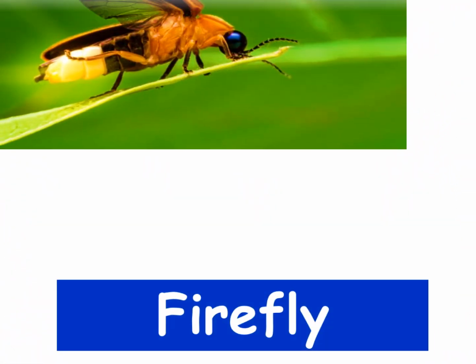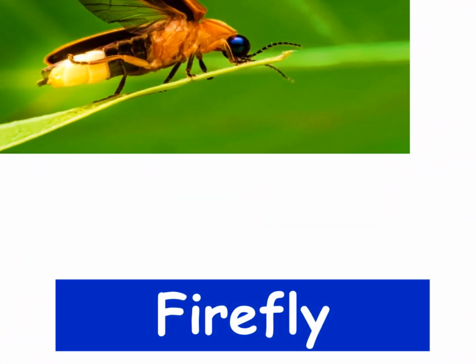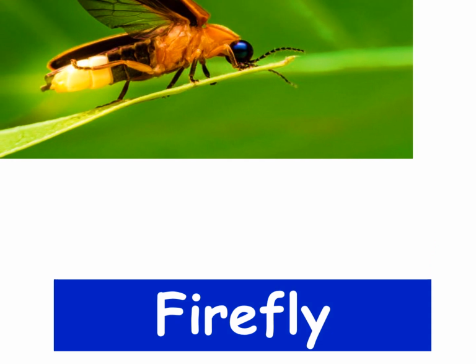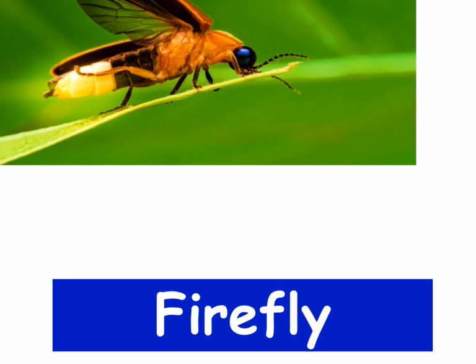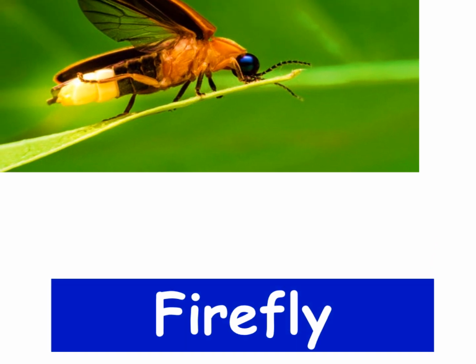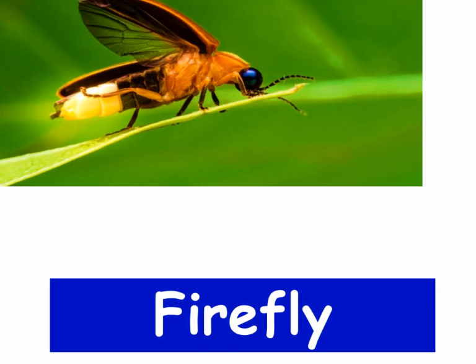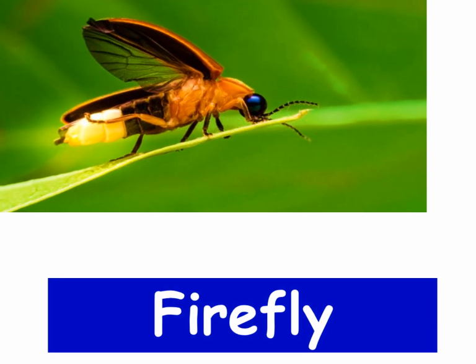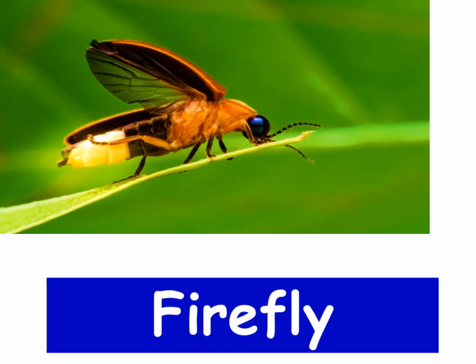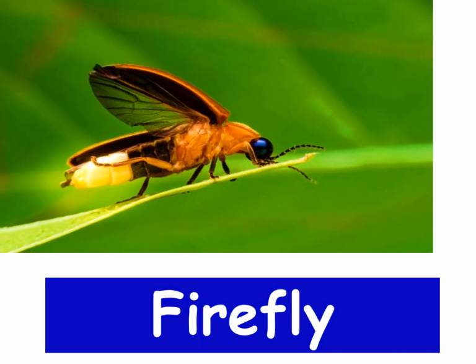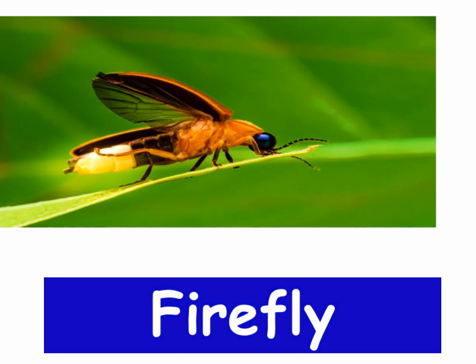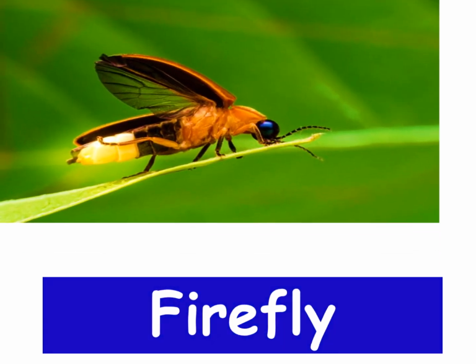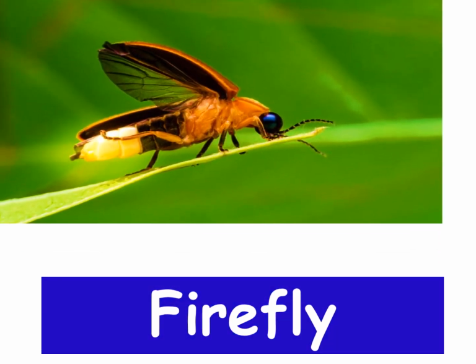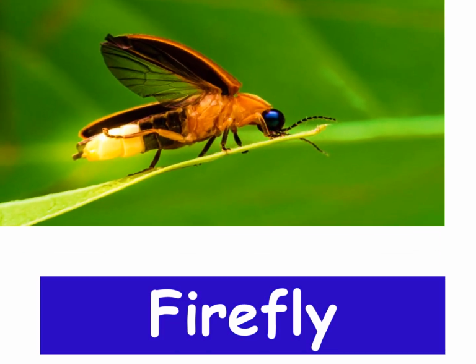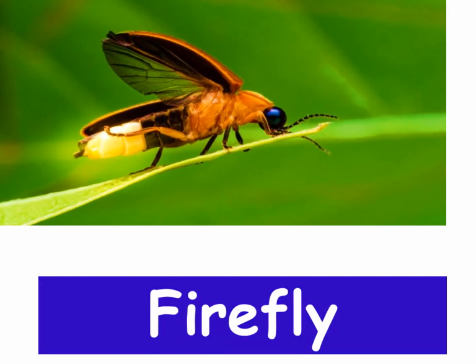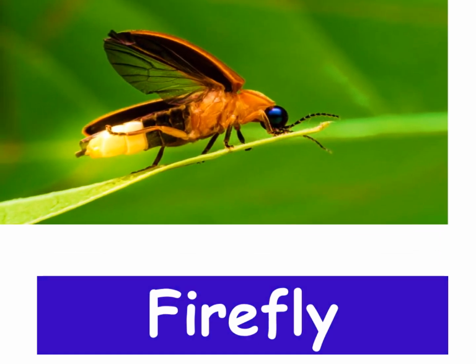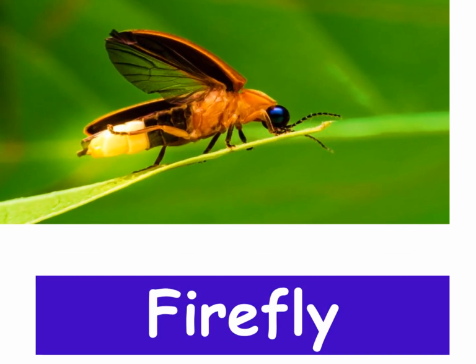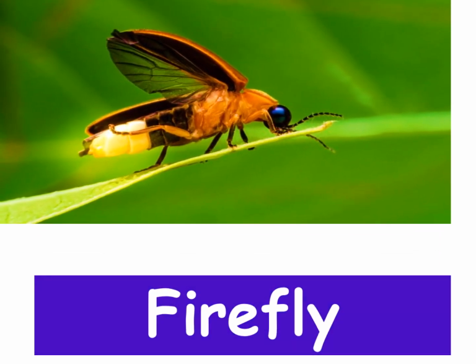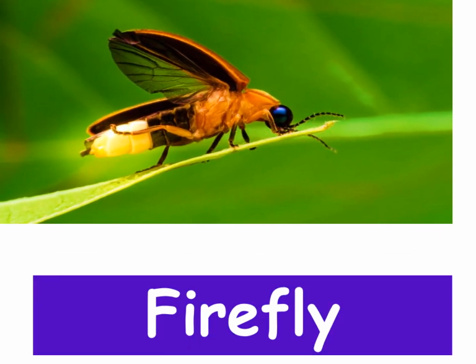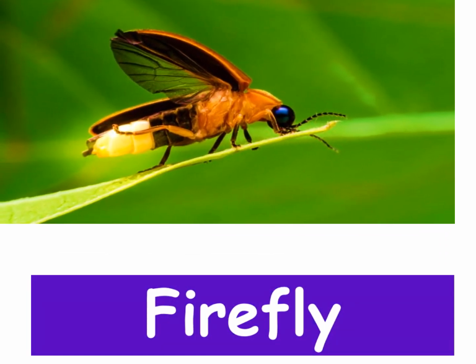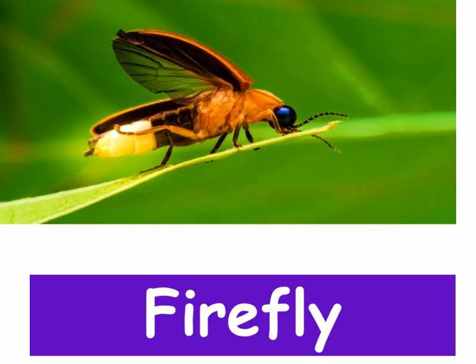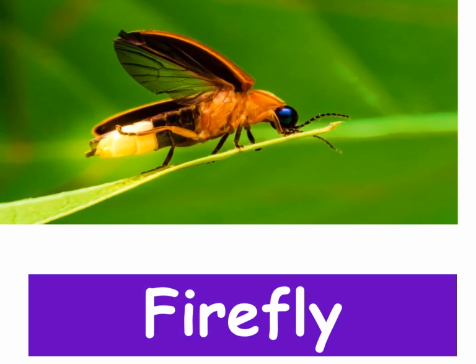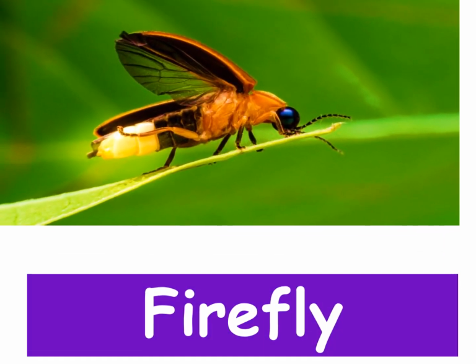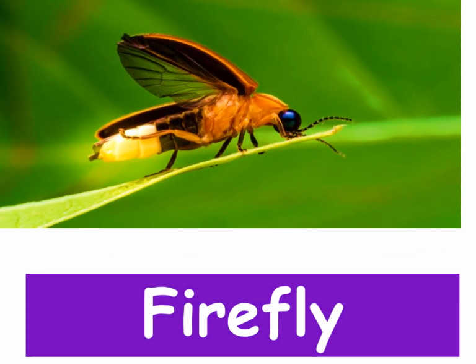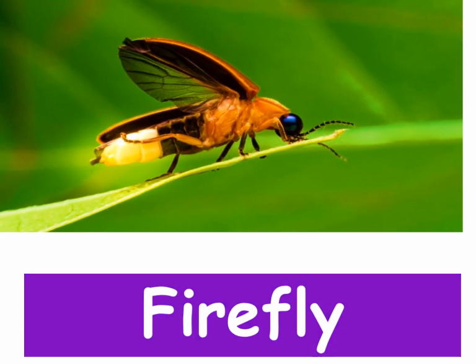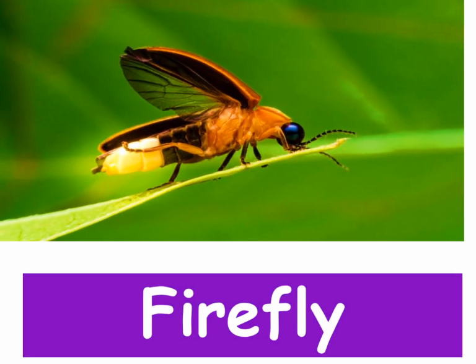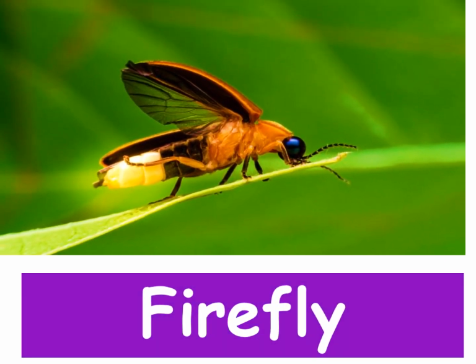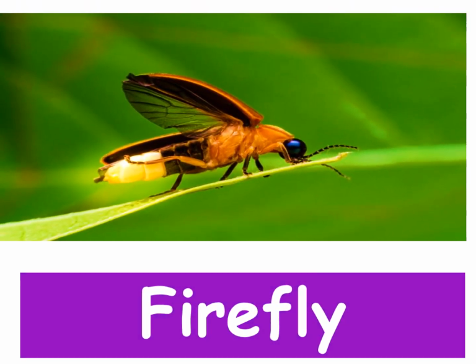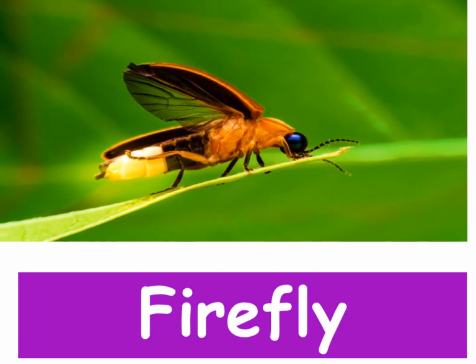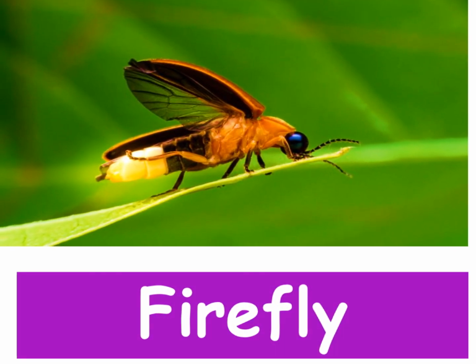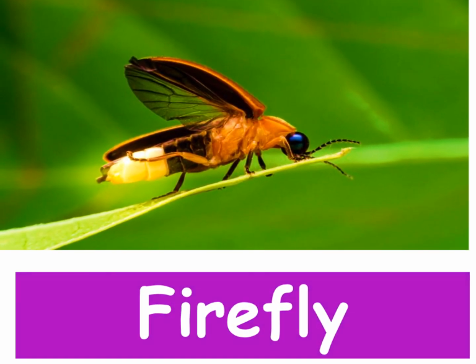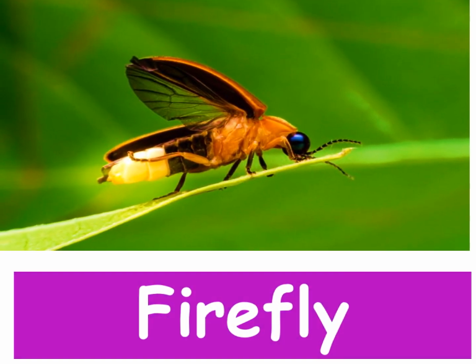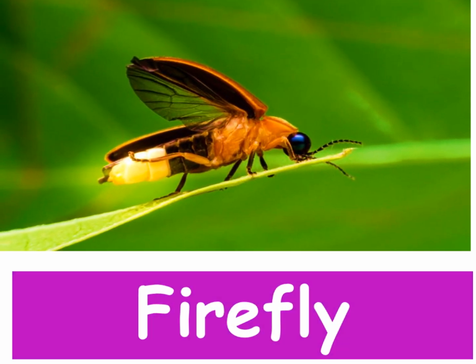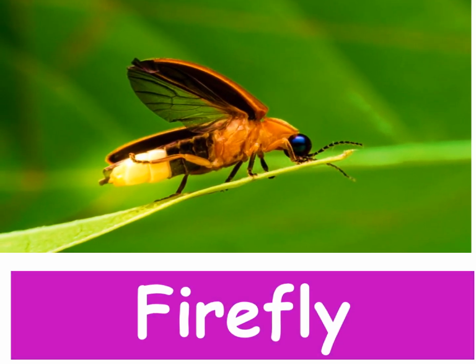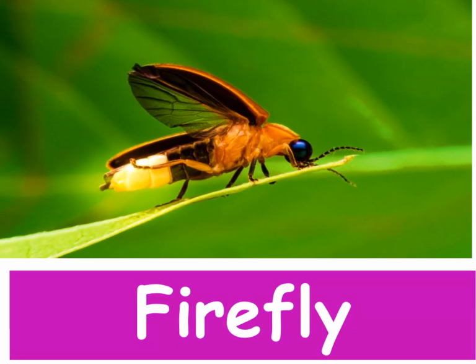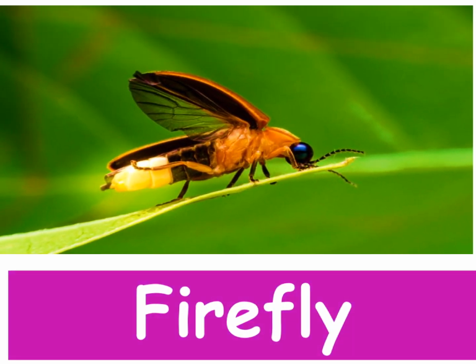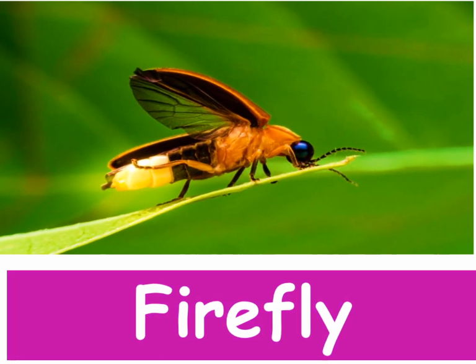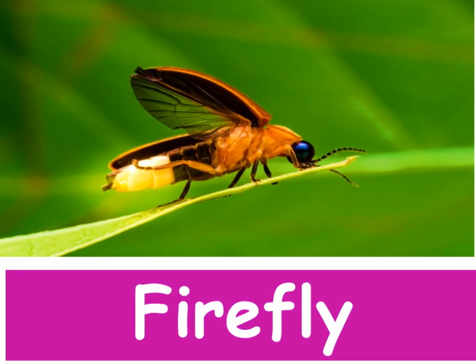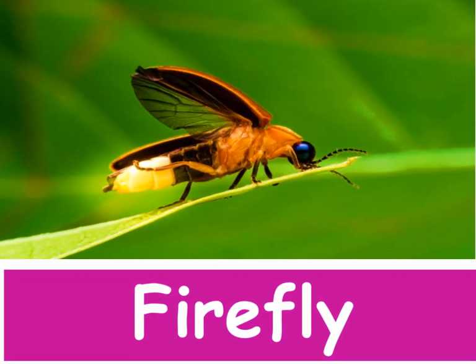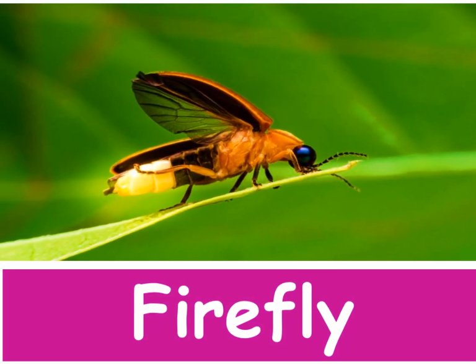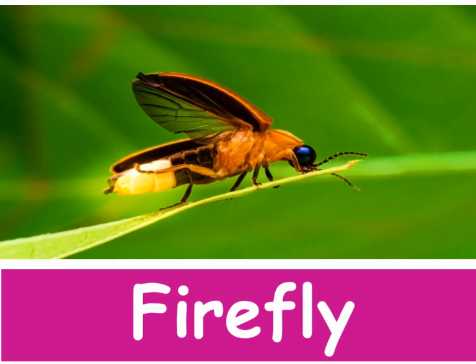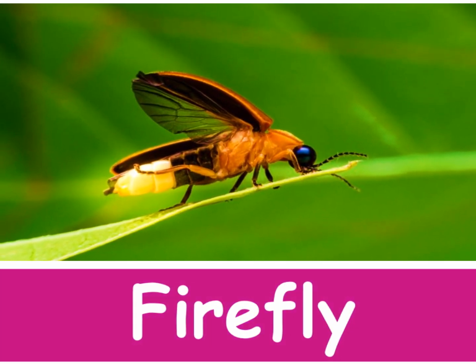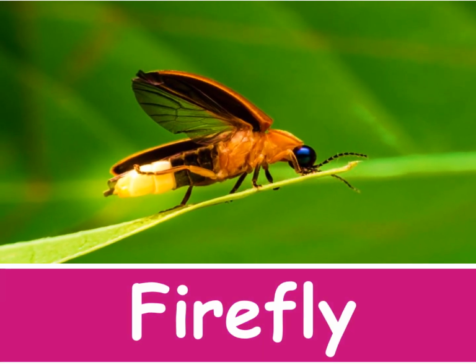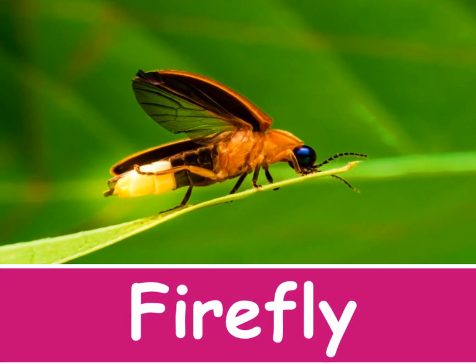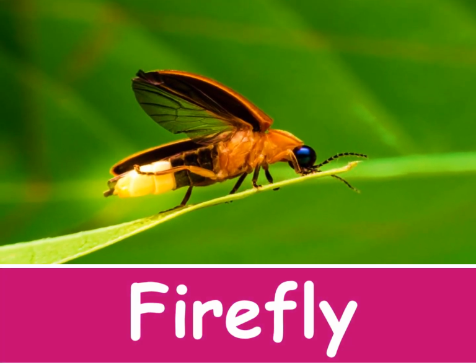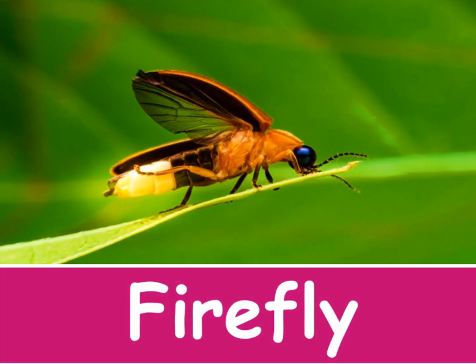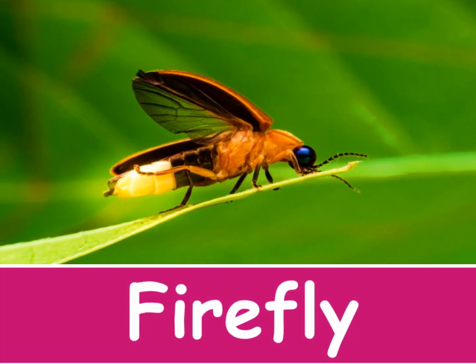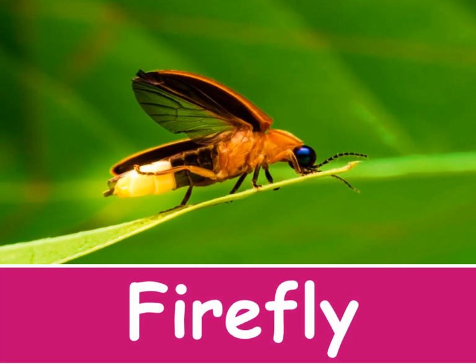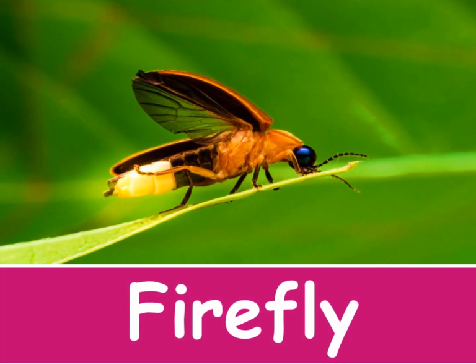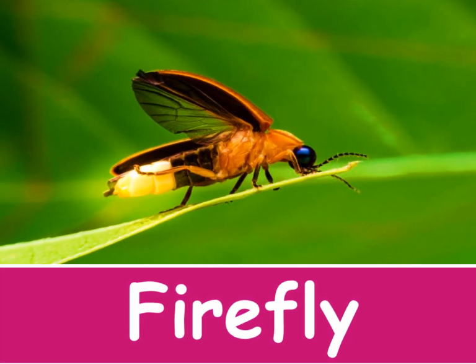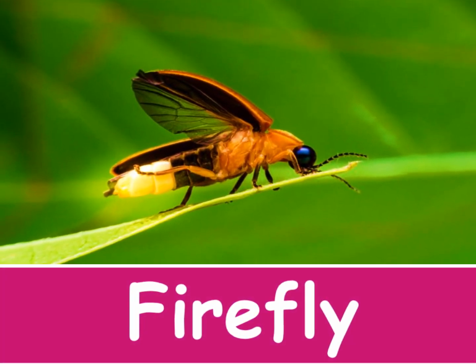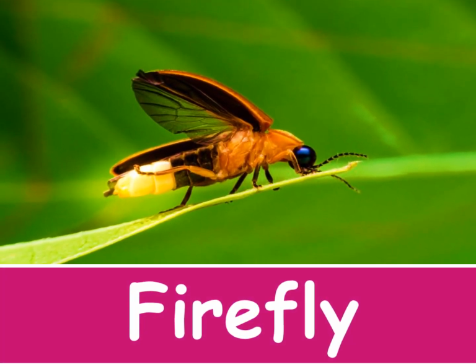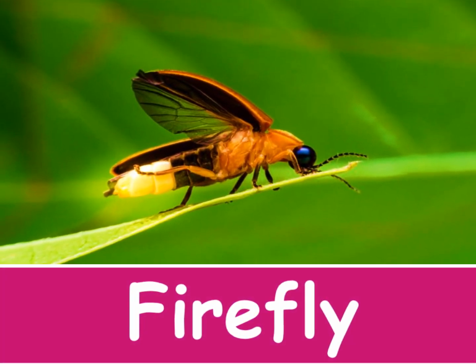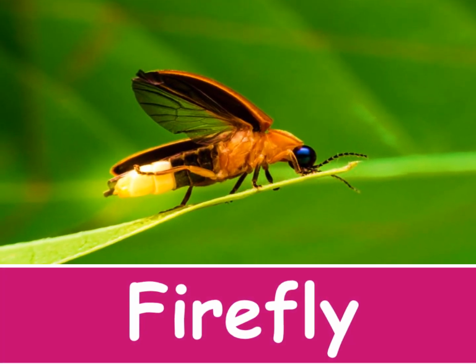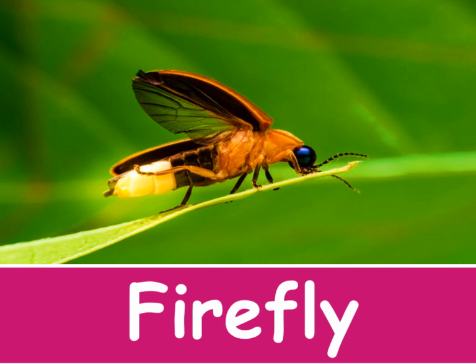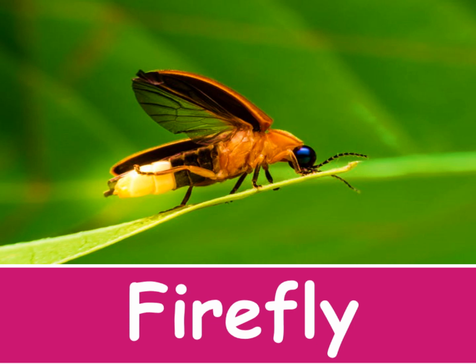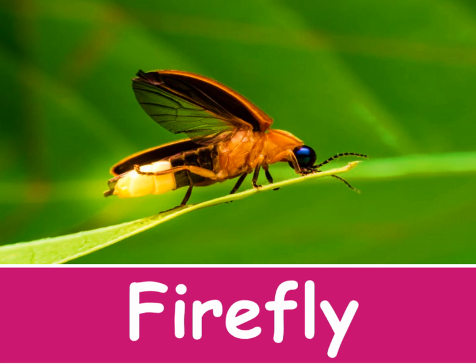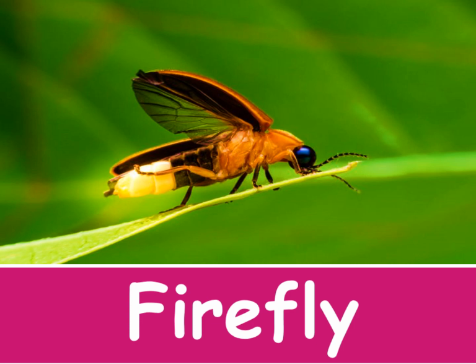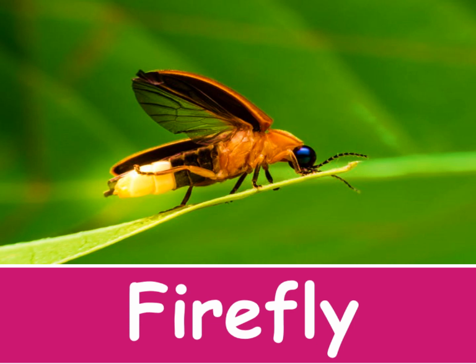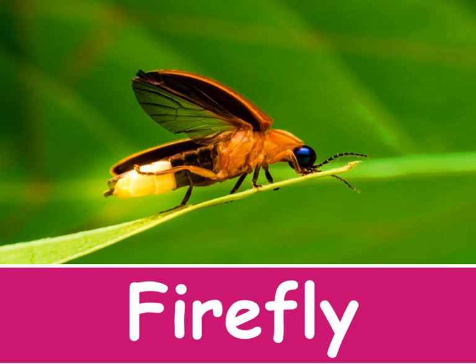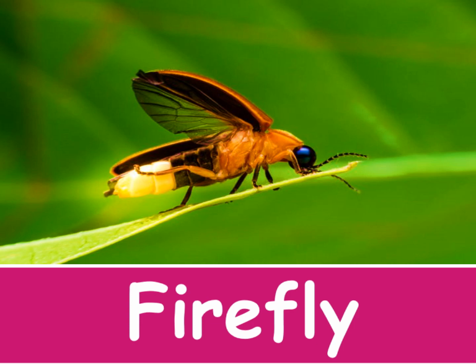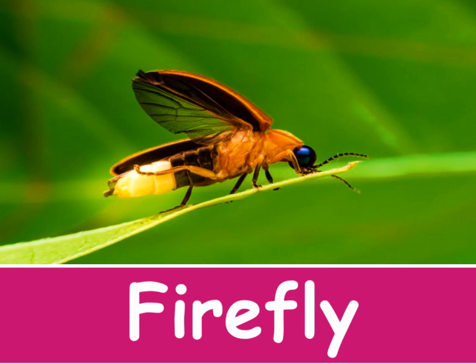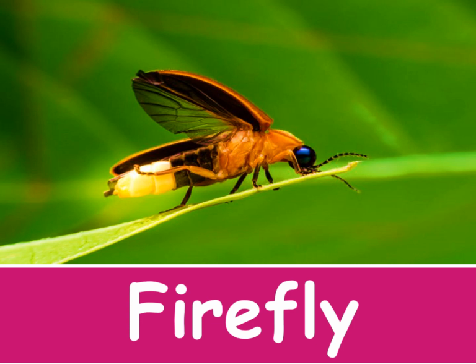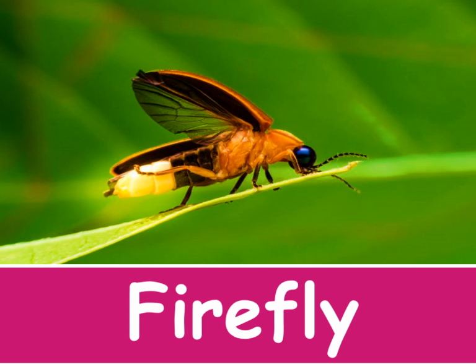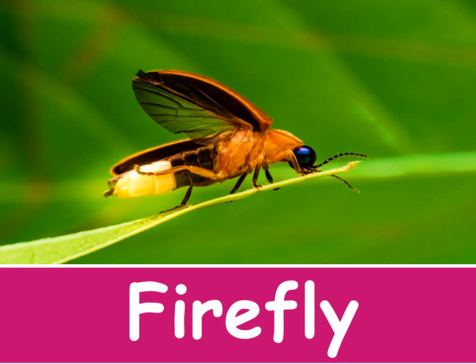Firefly. Fireflies are also called lightning bugs.